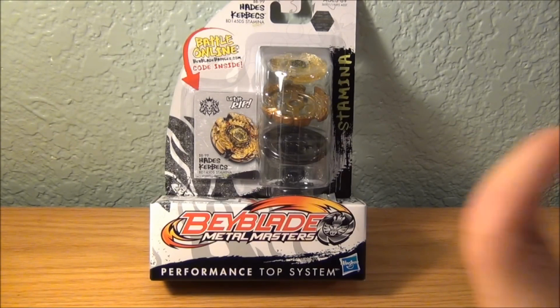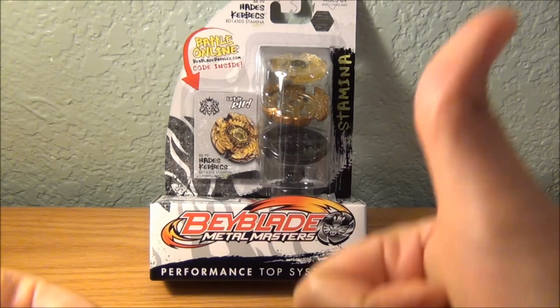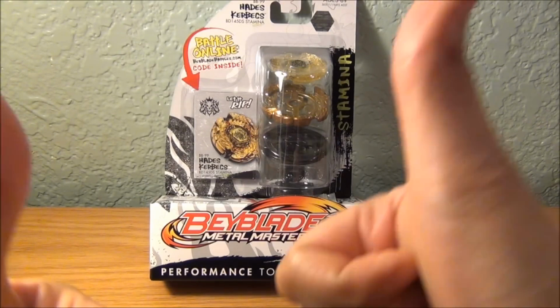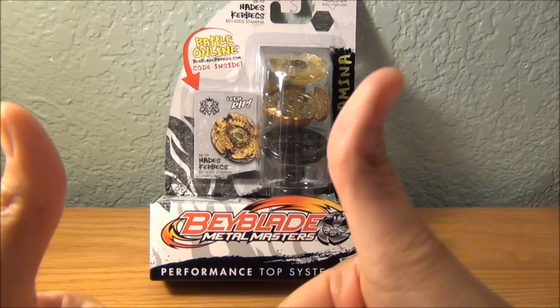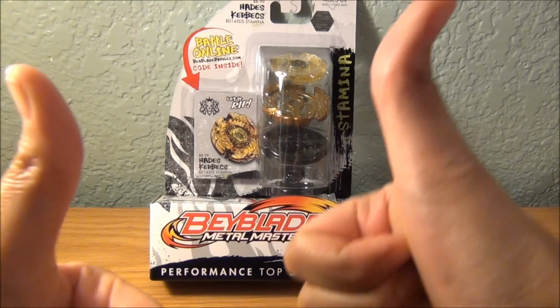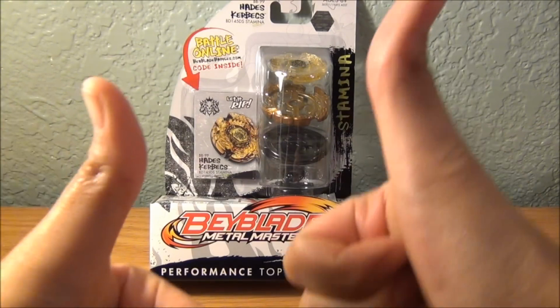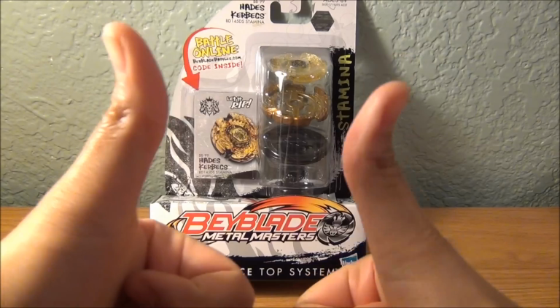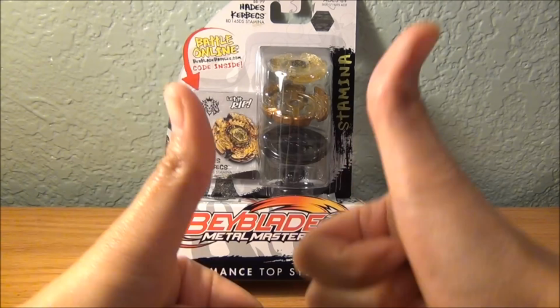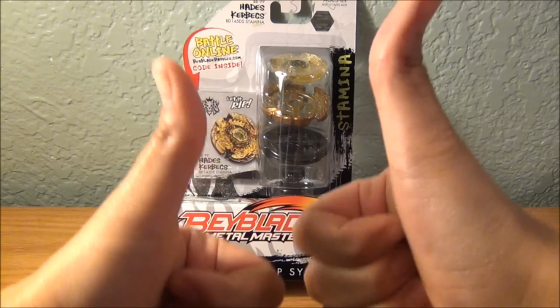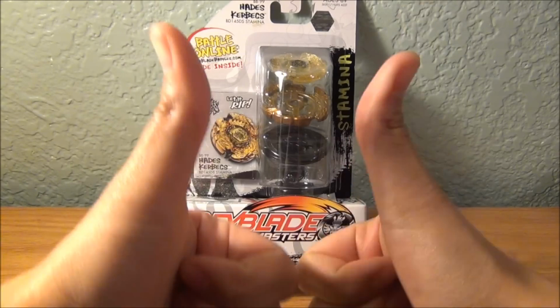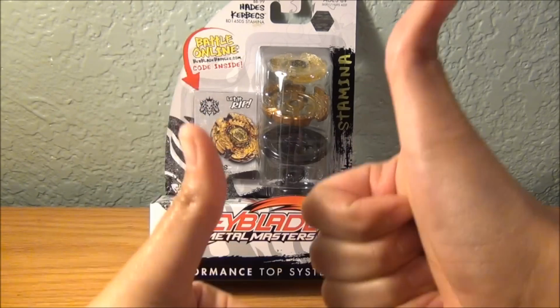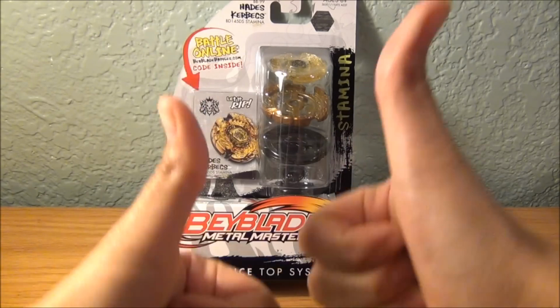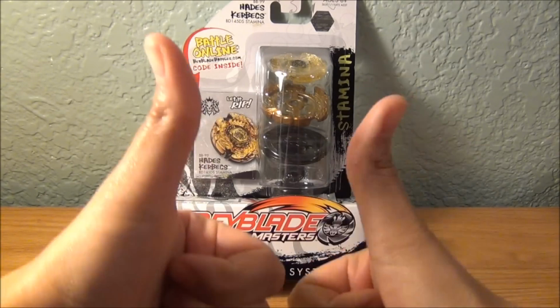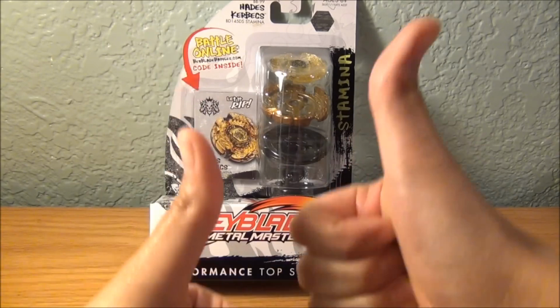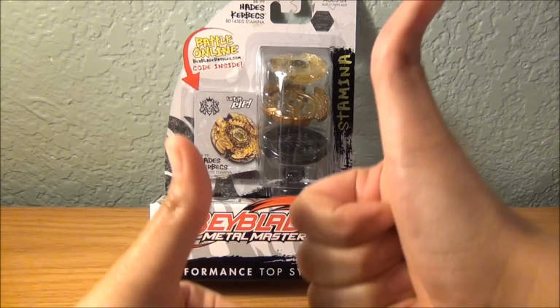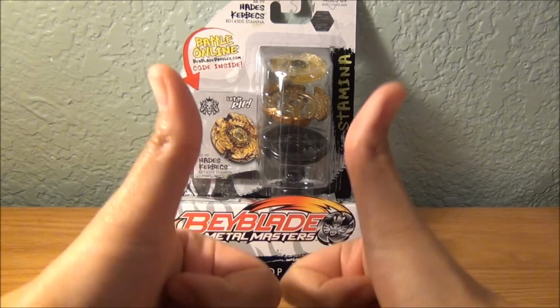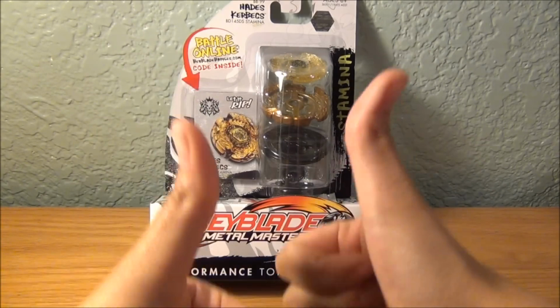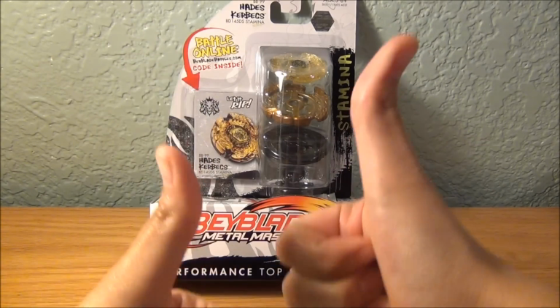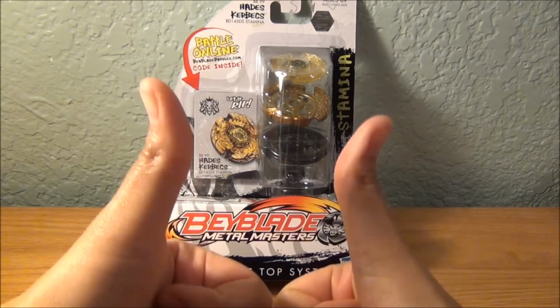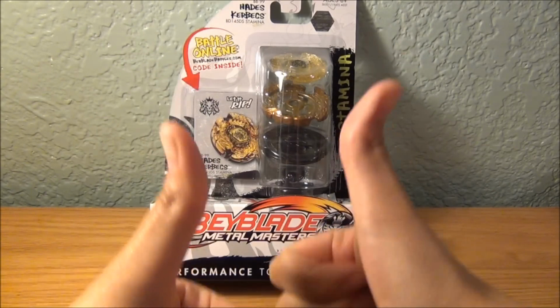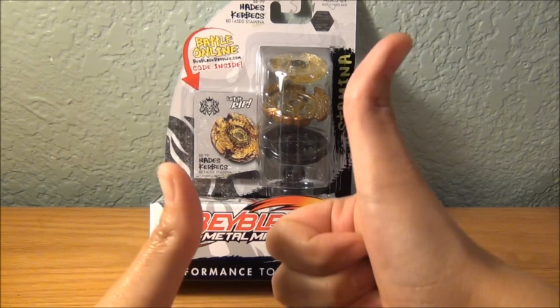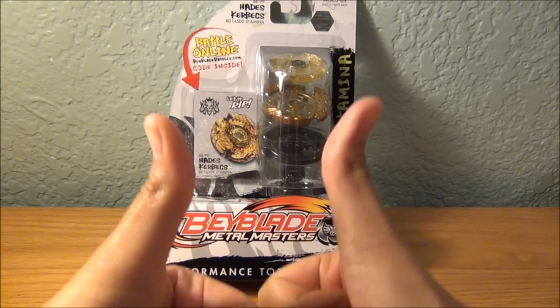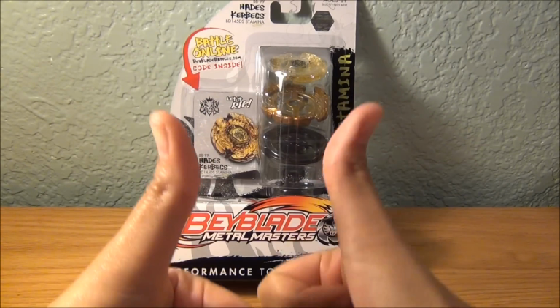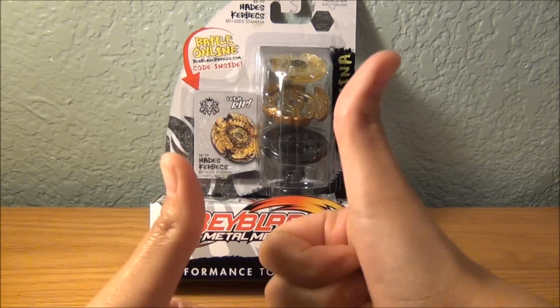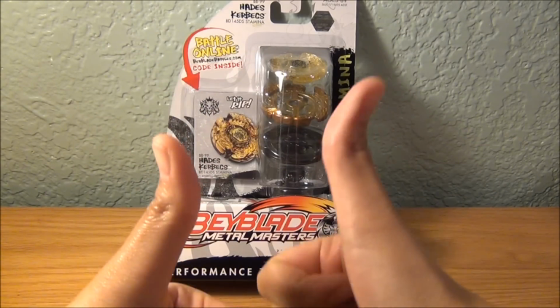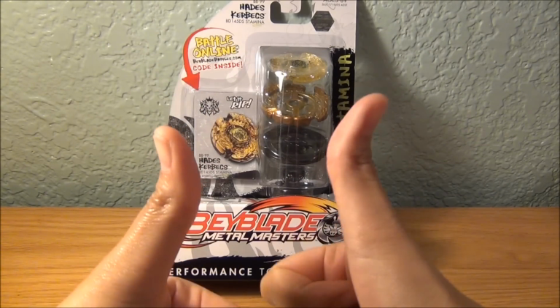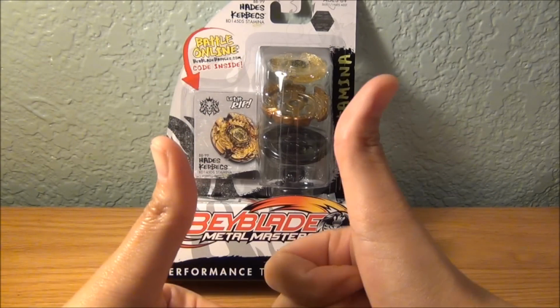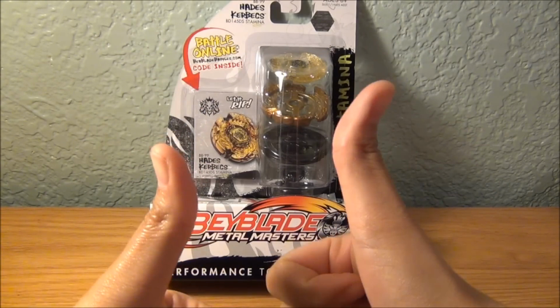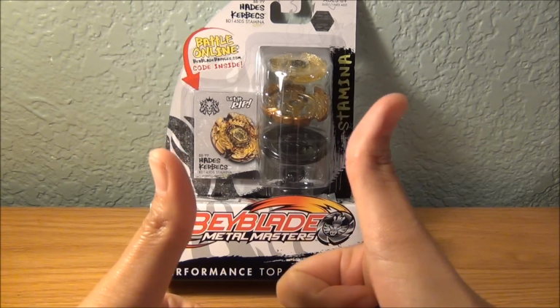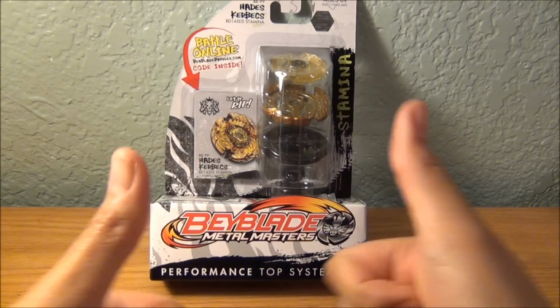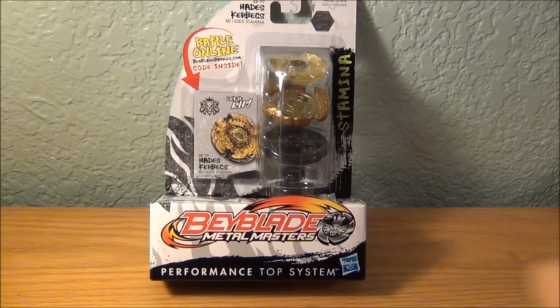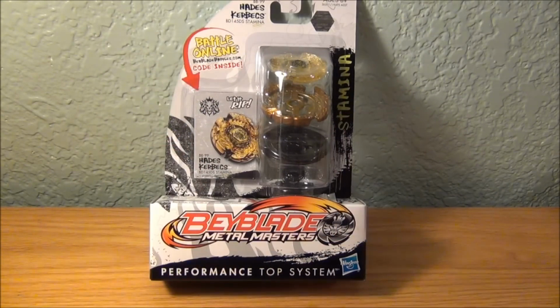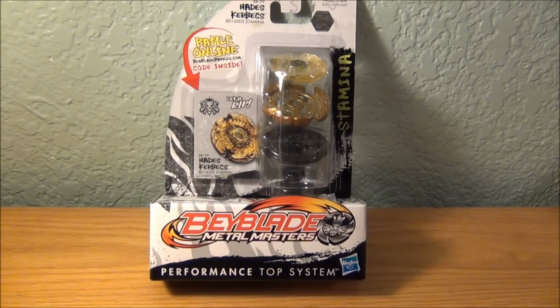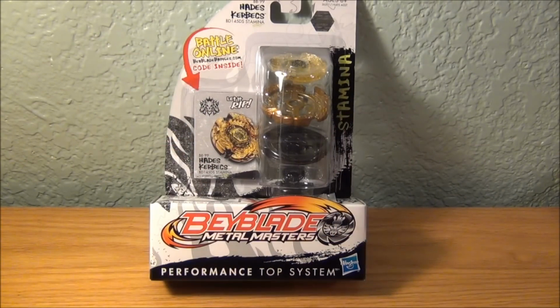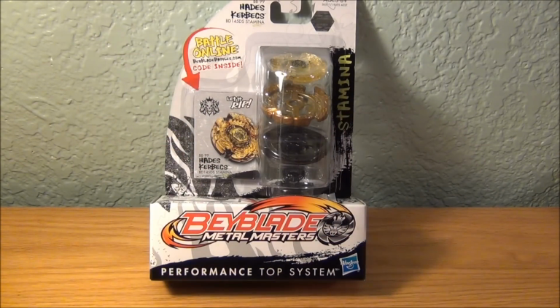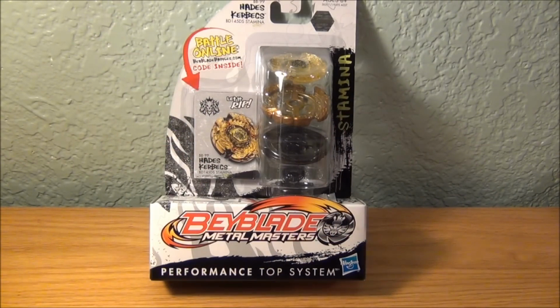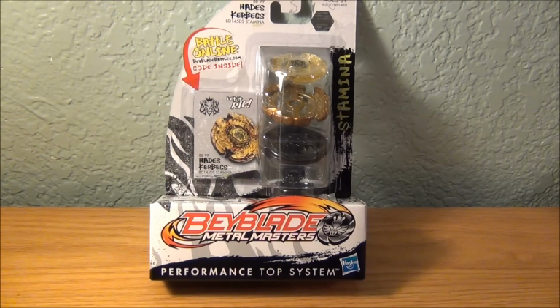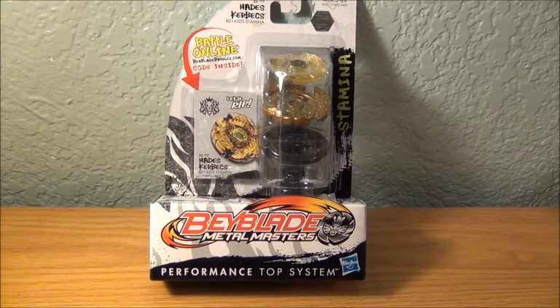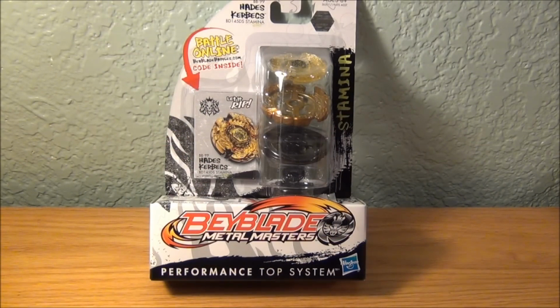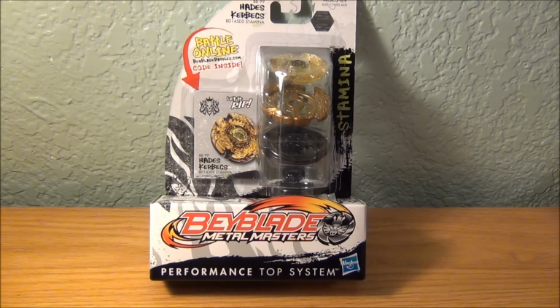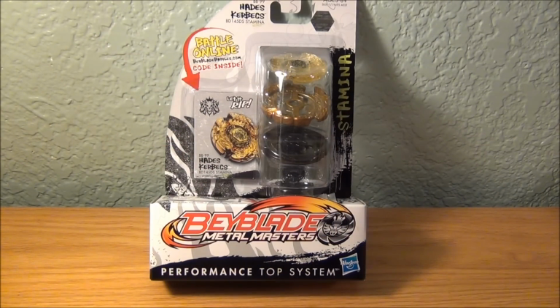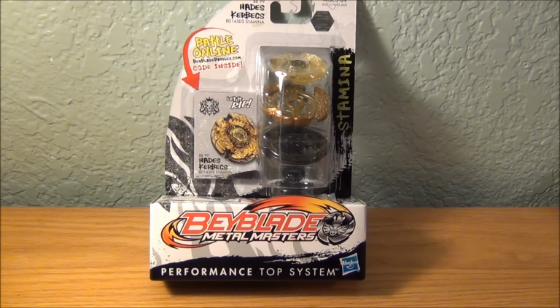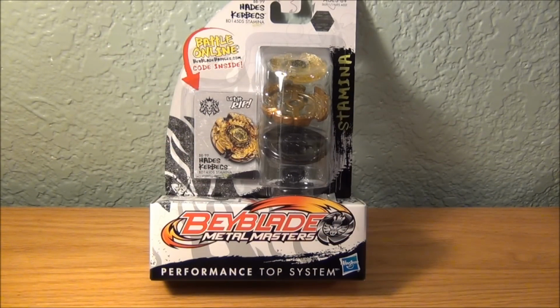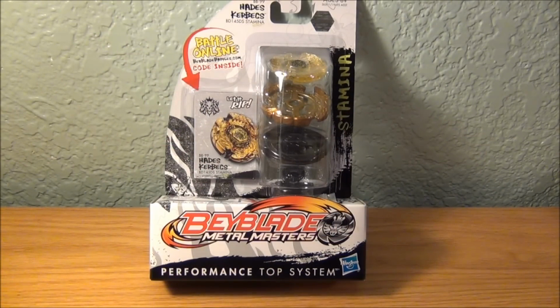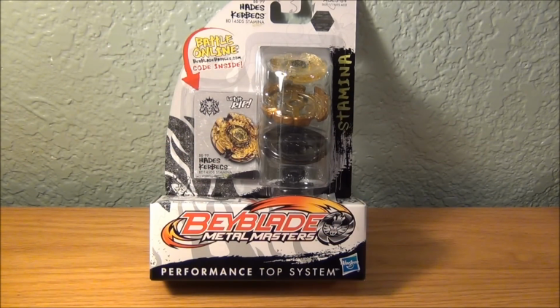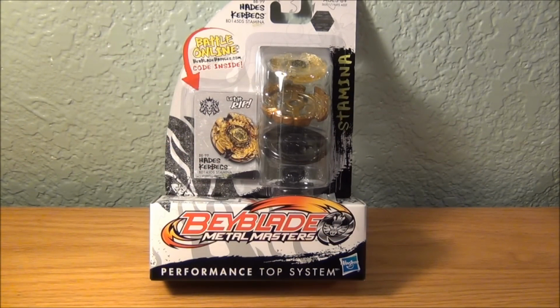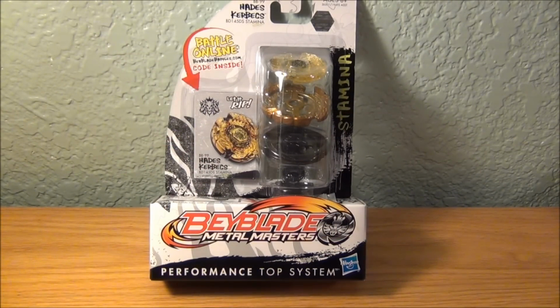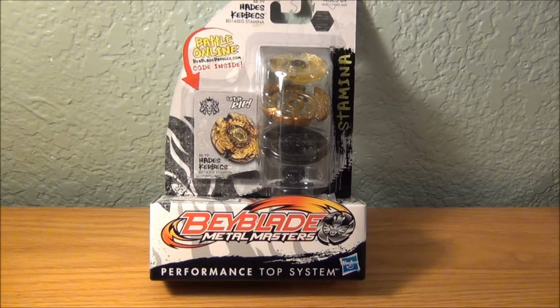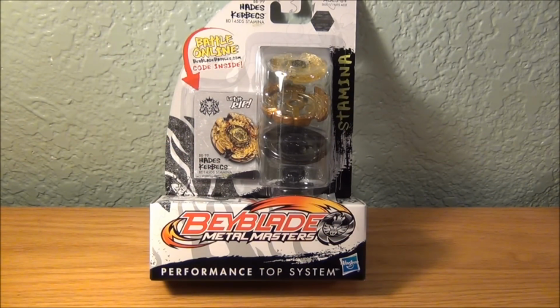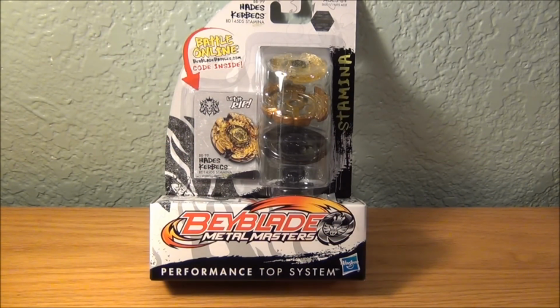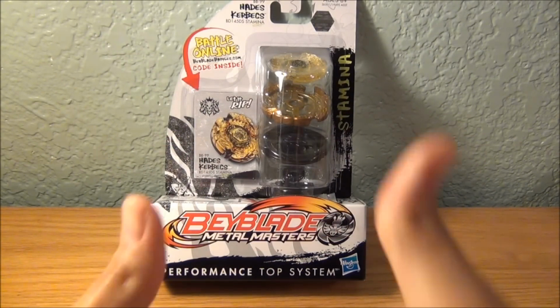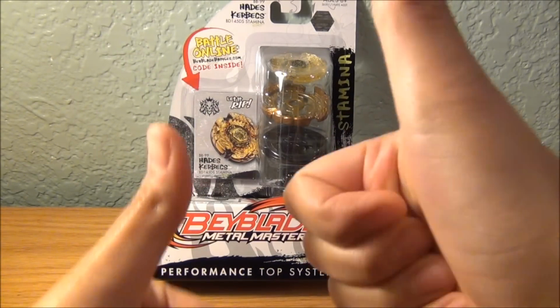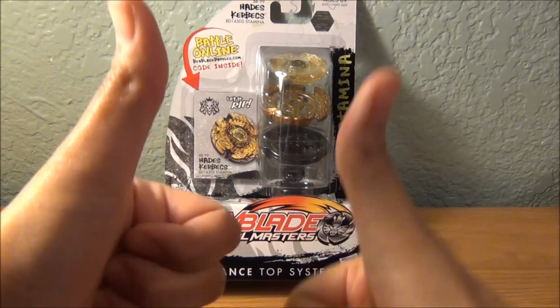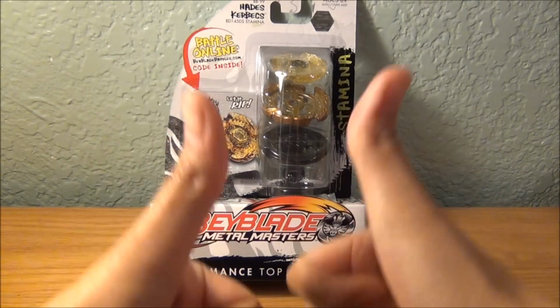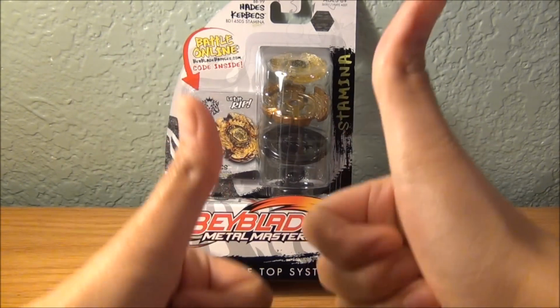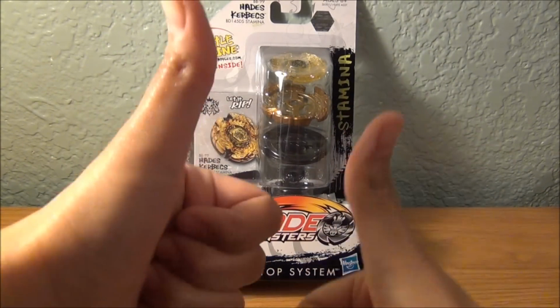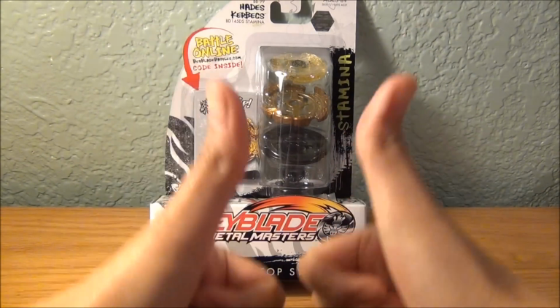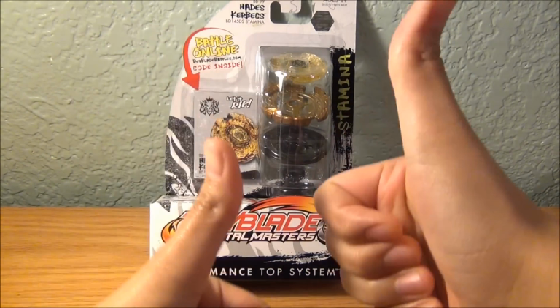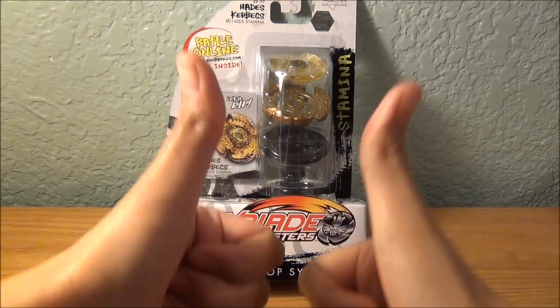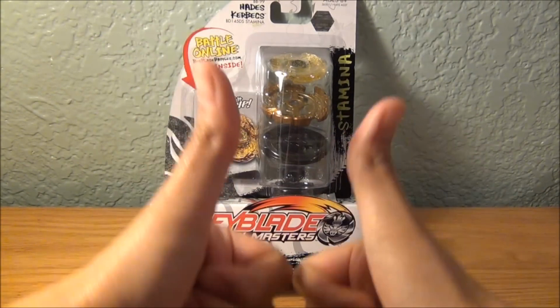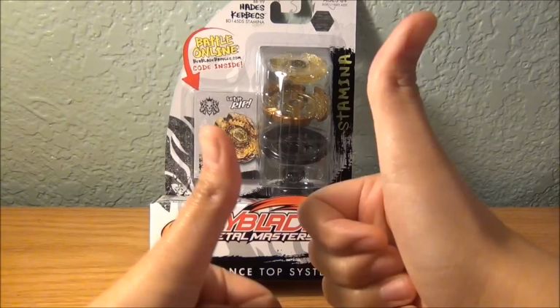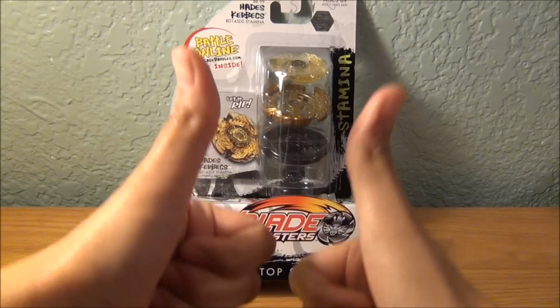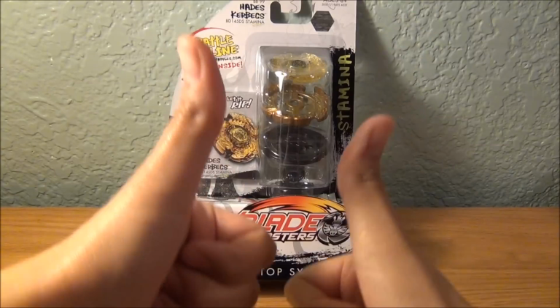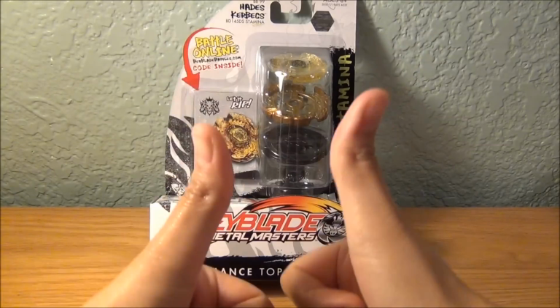Thumbs up for My Little Pony unboxing in the future — just kidding. Thumbs up if you like Hades' Kerbex.